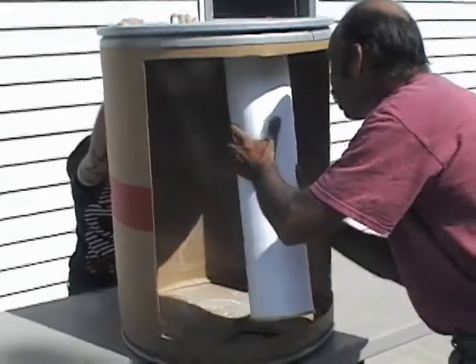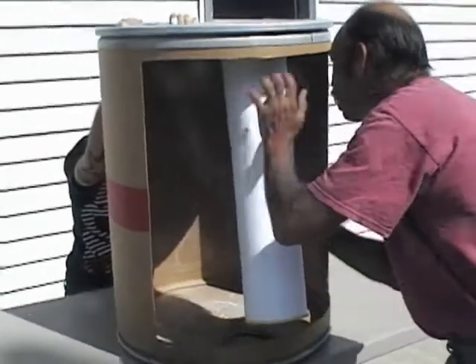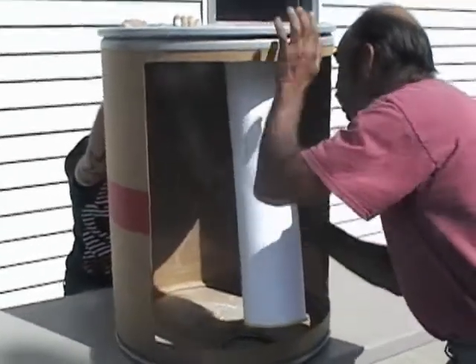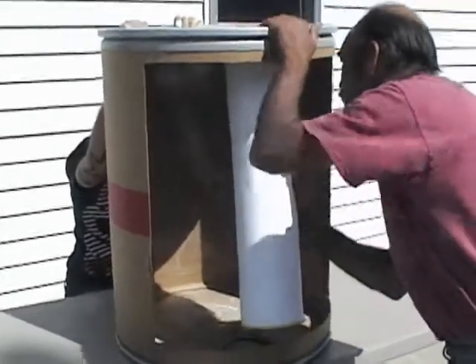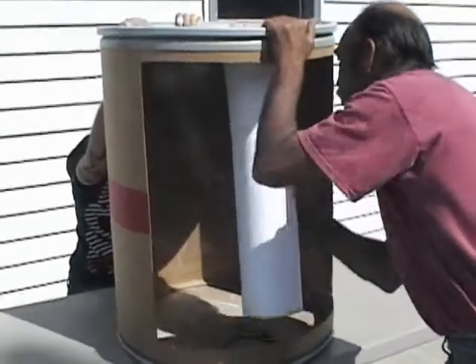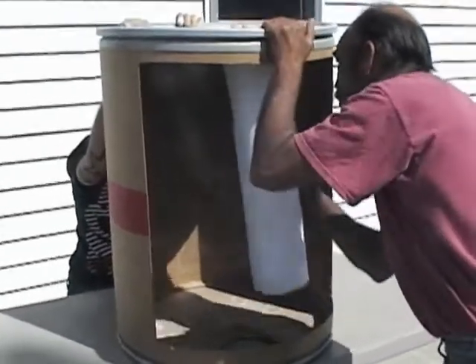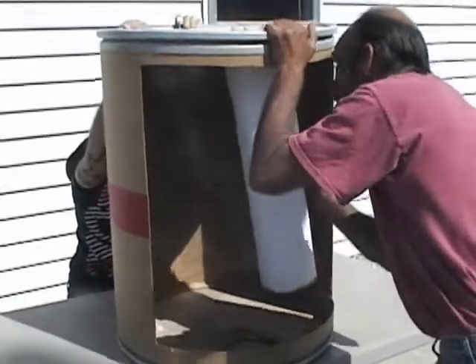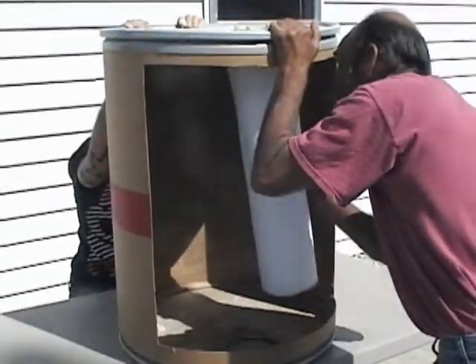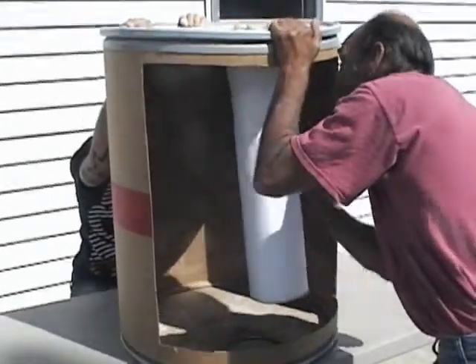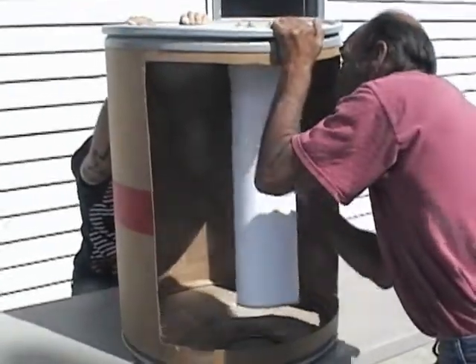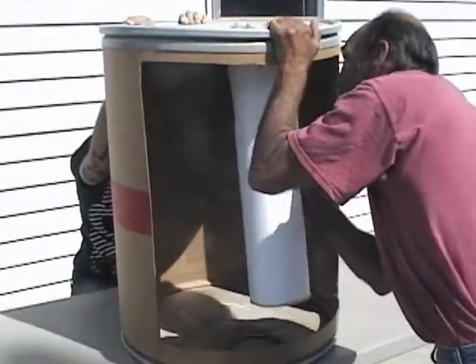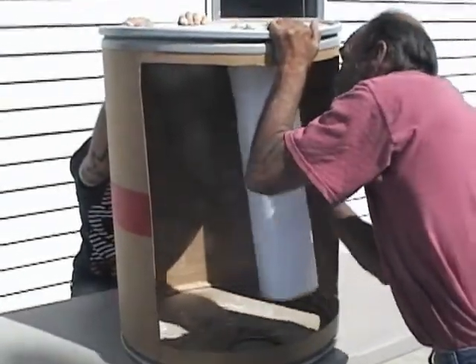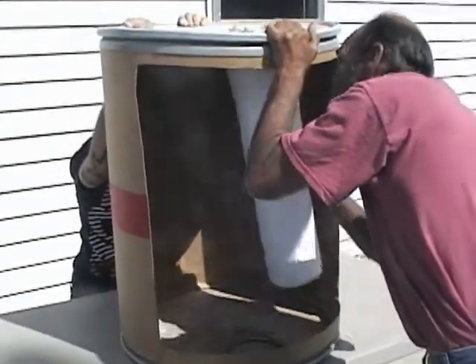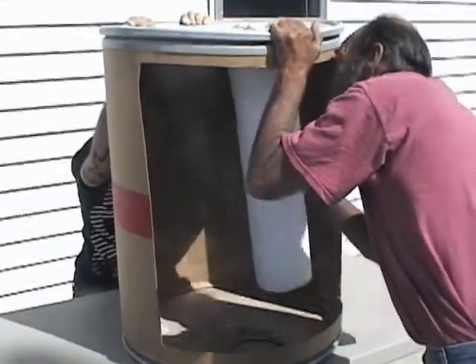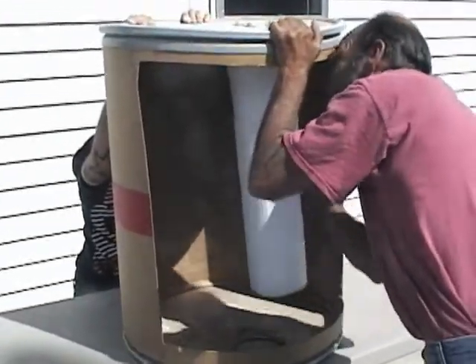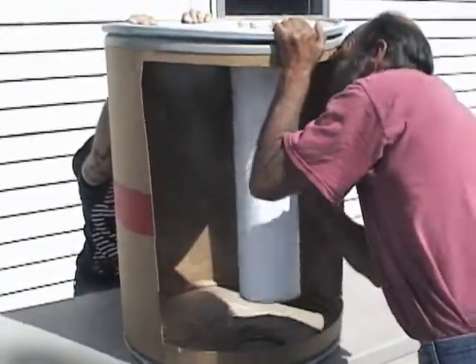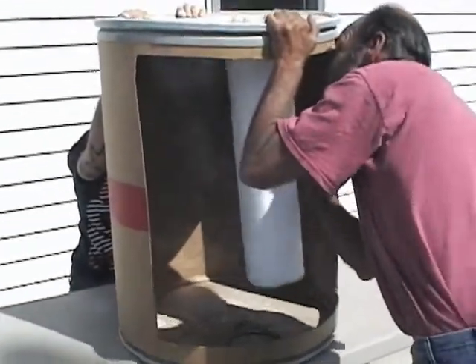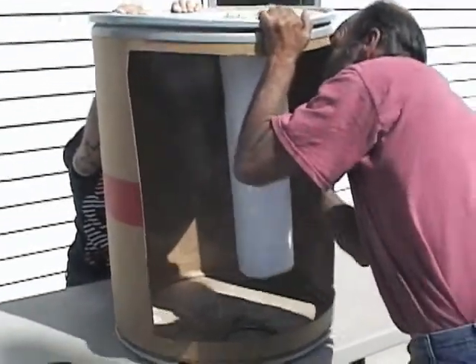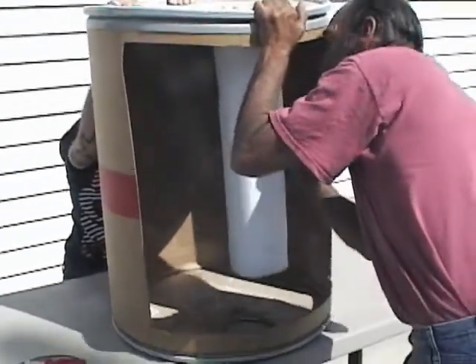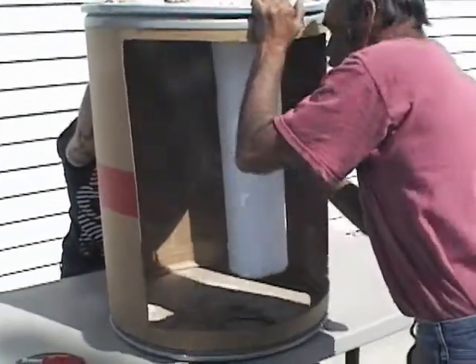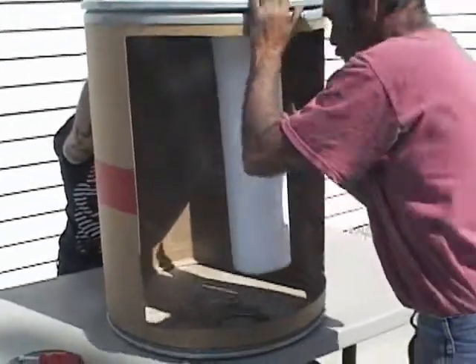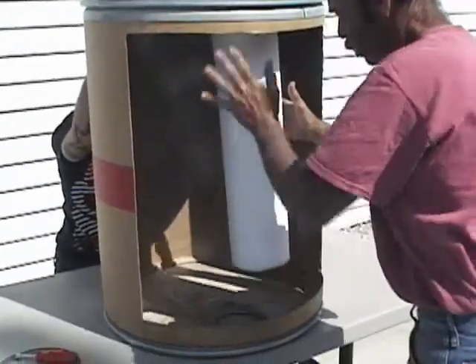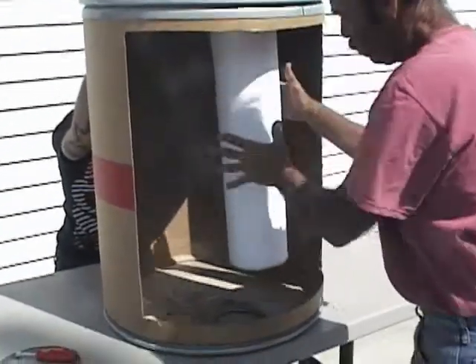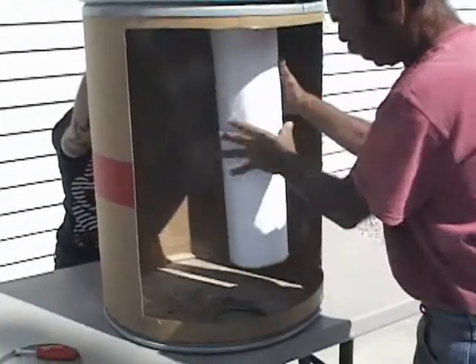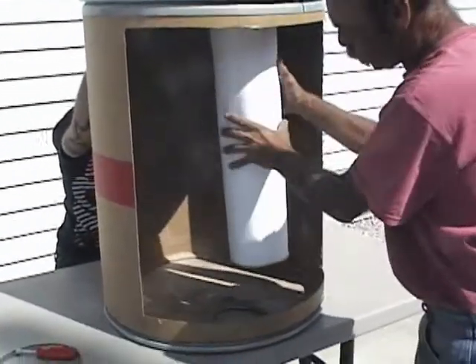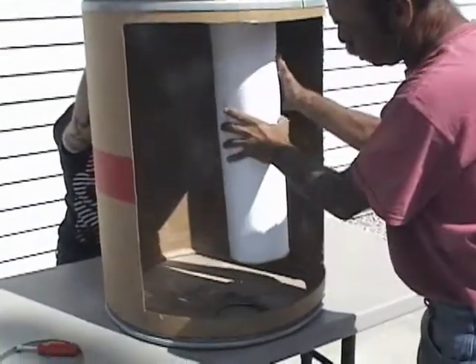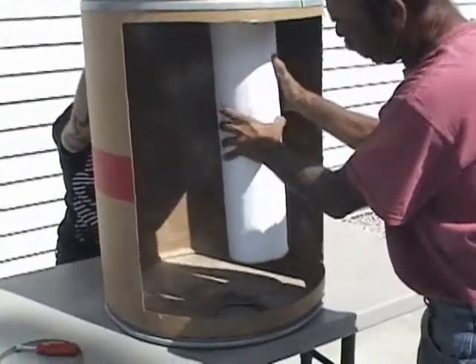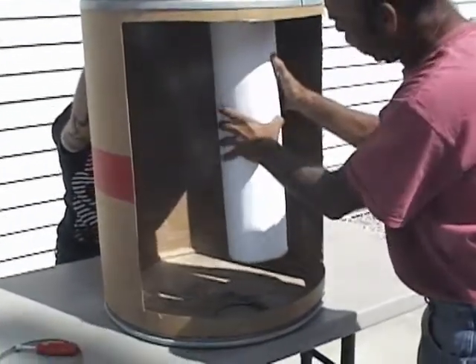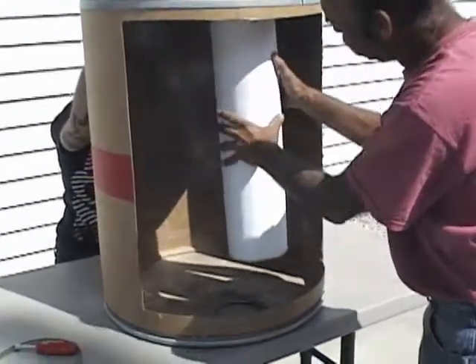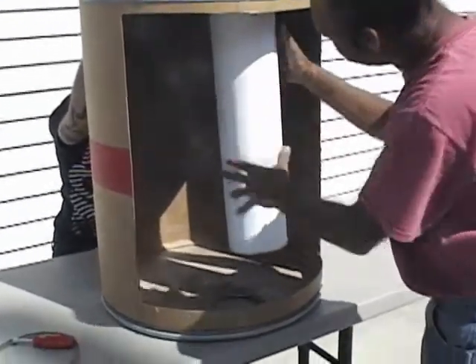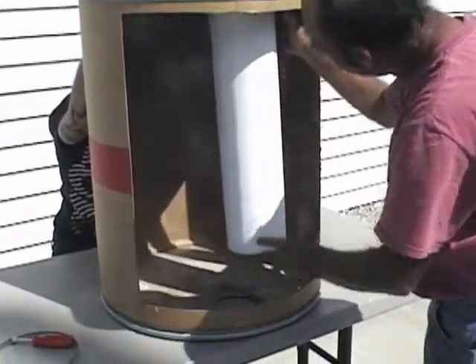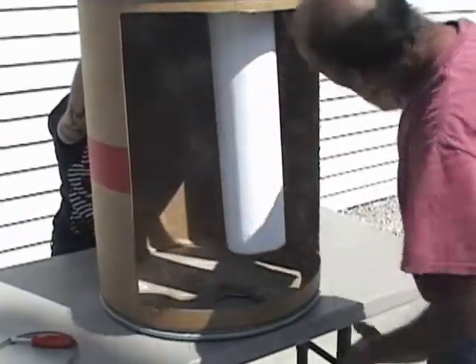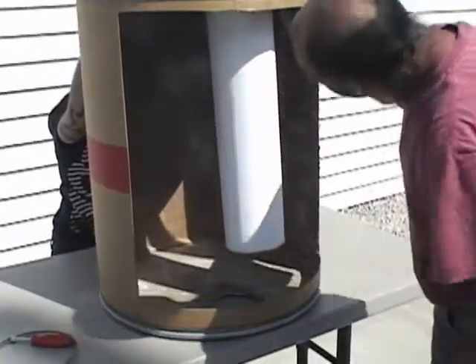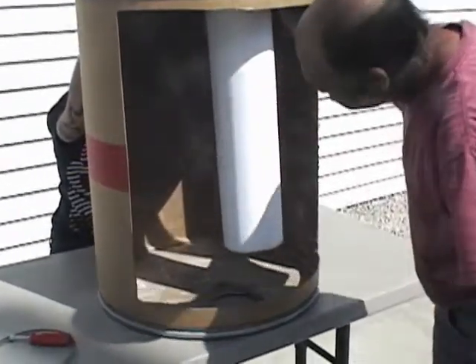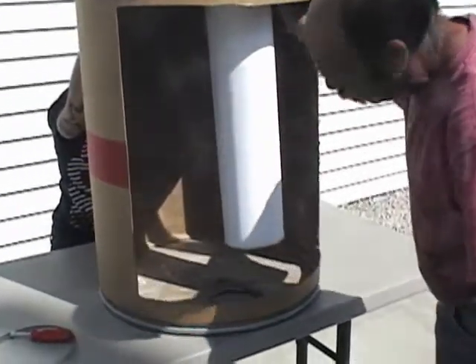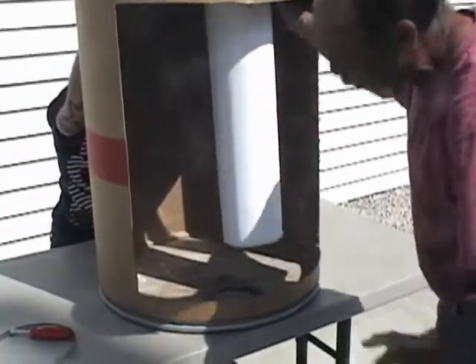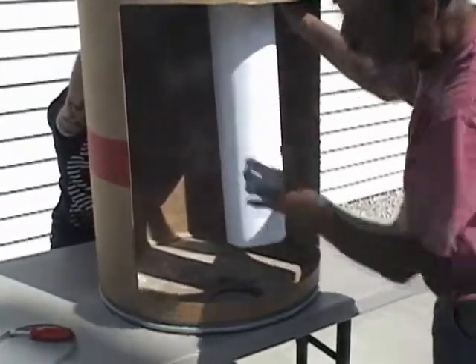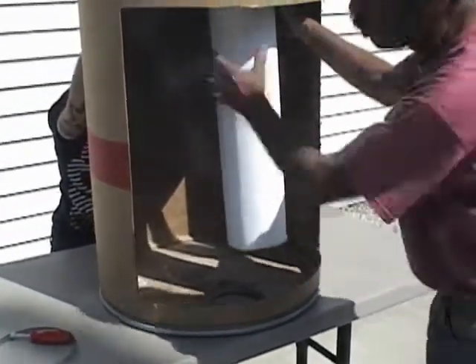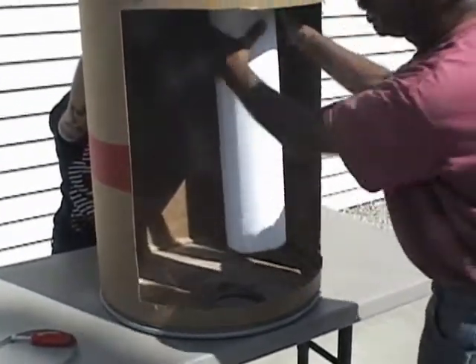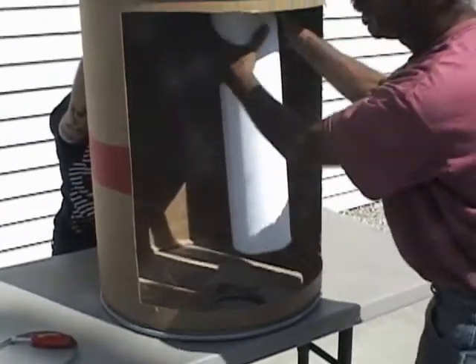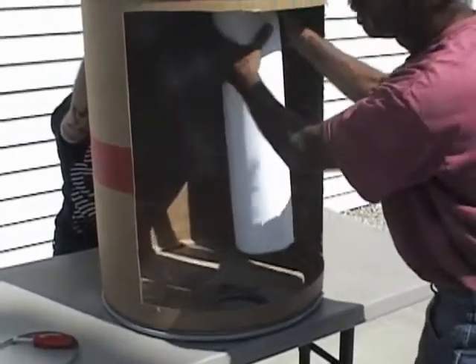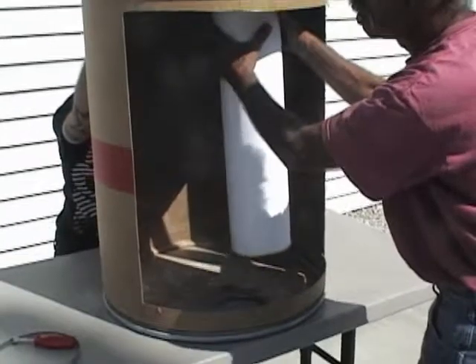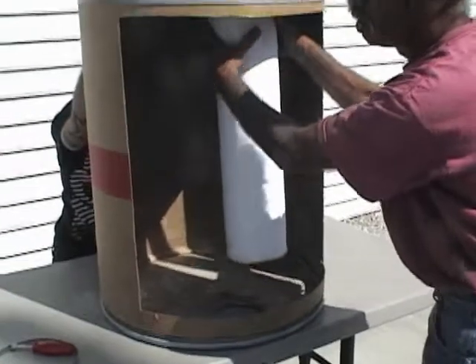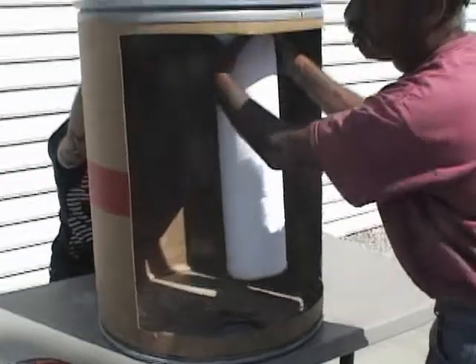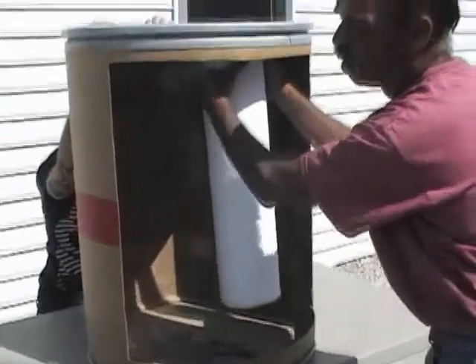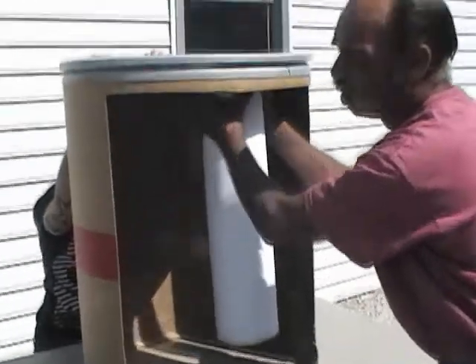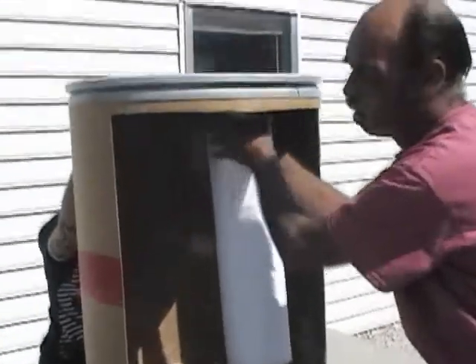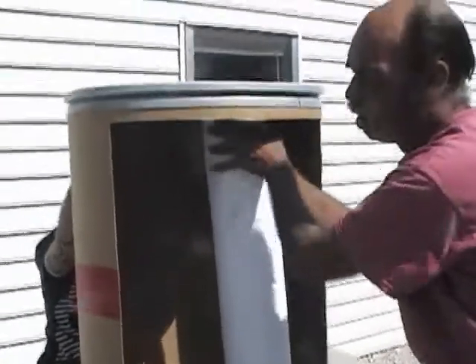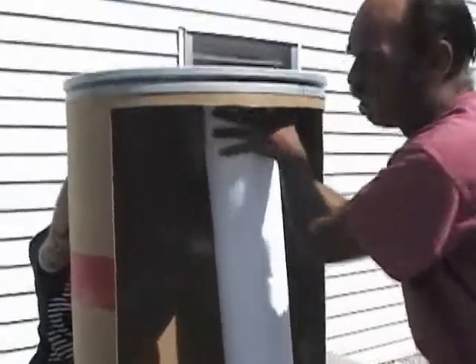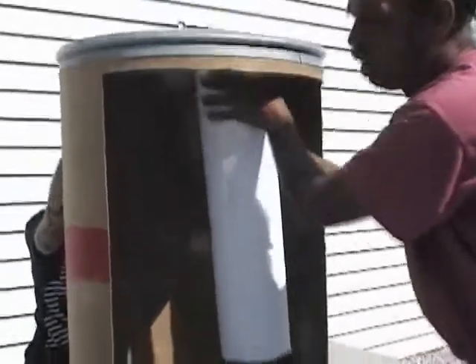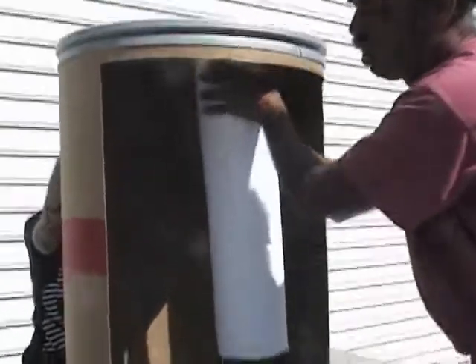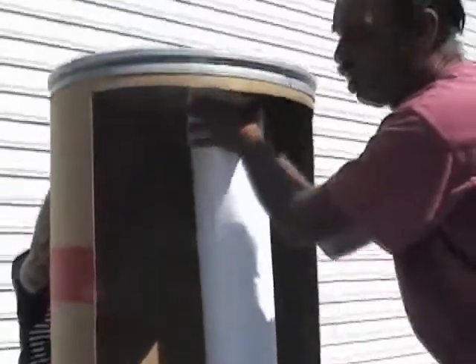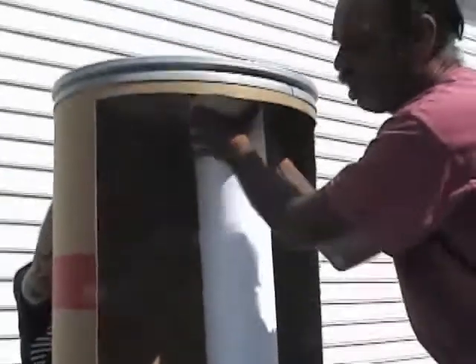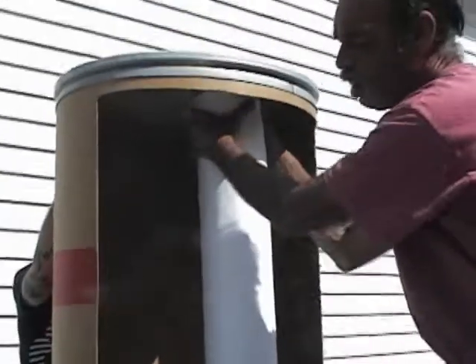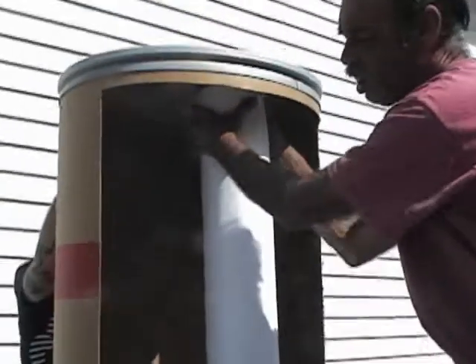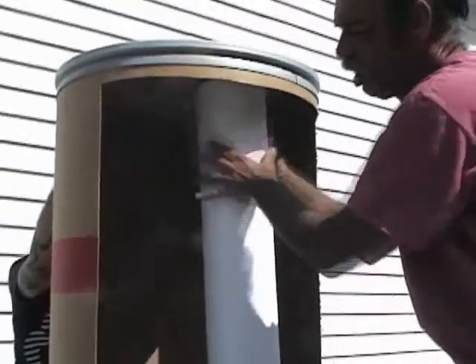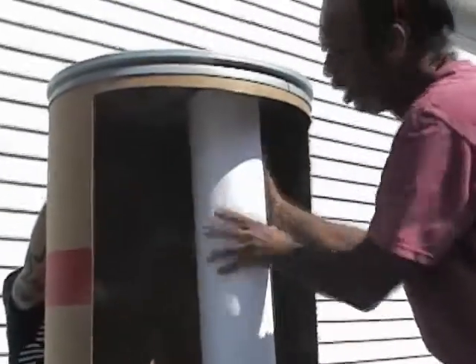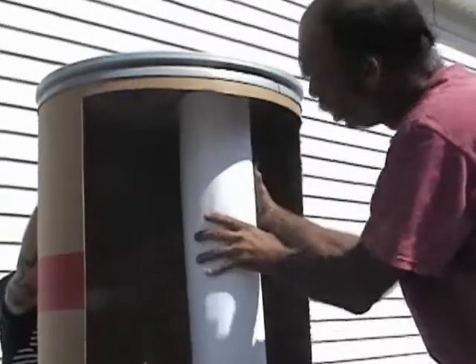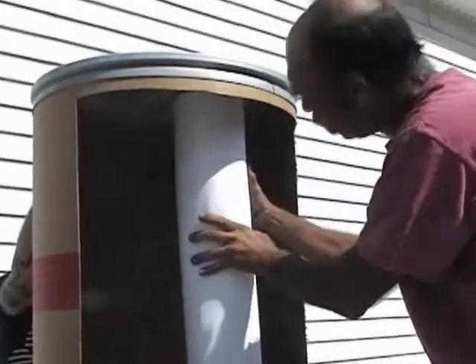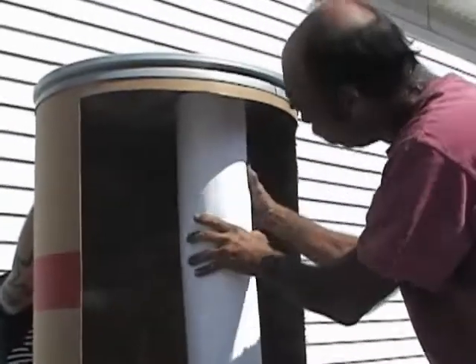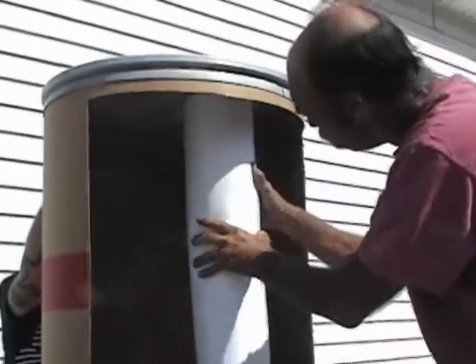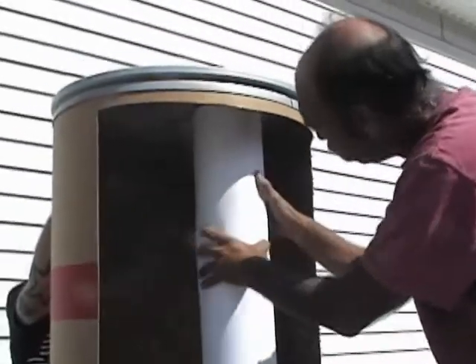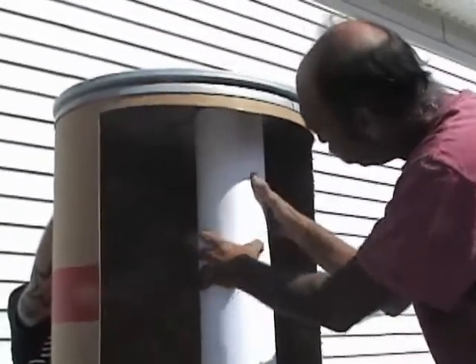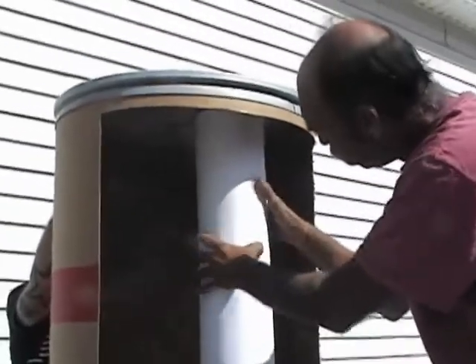The bag cup hangs down from the bag house. You simply insert and push this up on and twist a little bit. That ensures it just kind of locks in and gets a good seal.